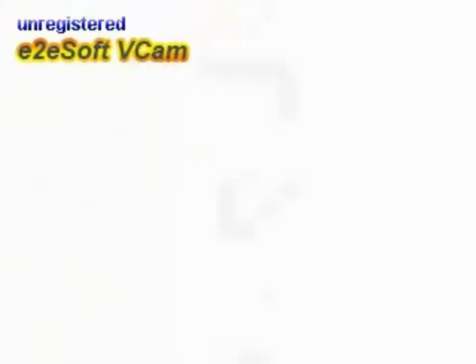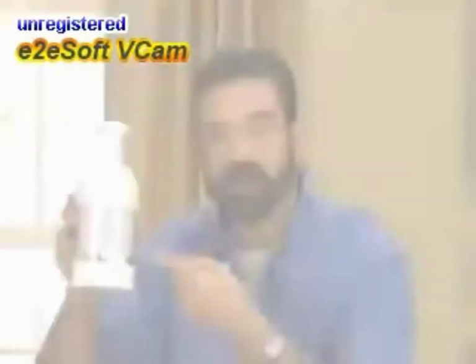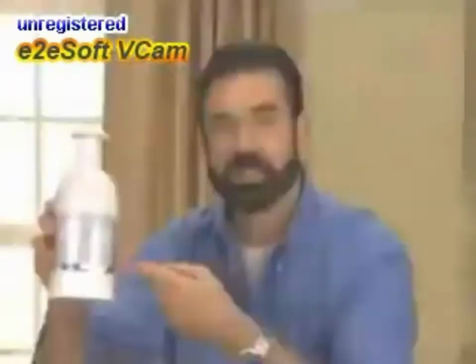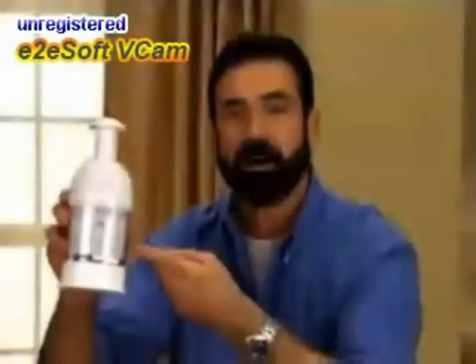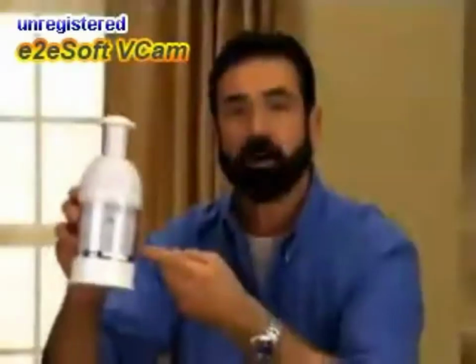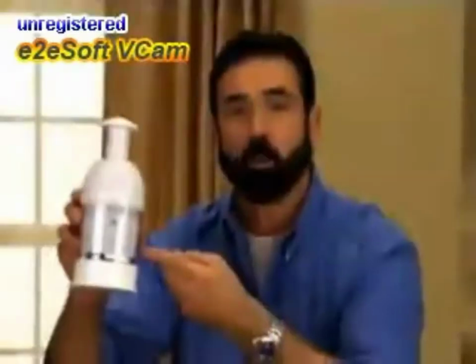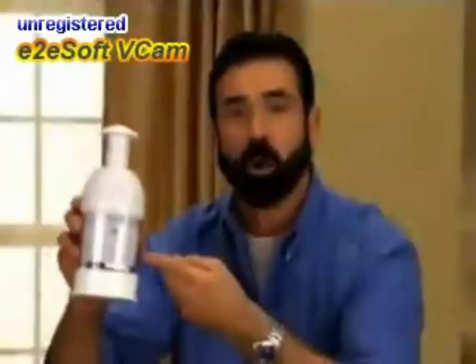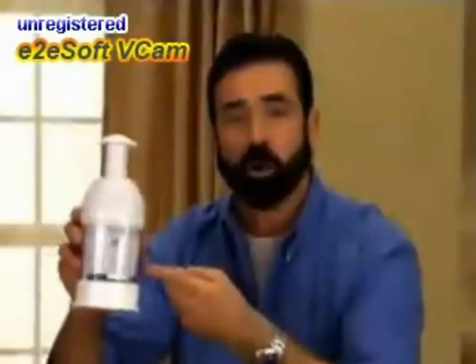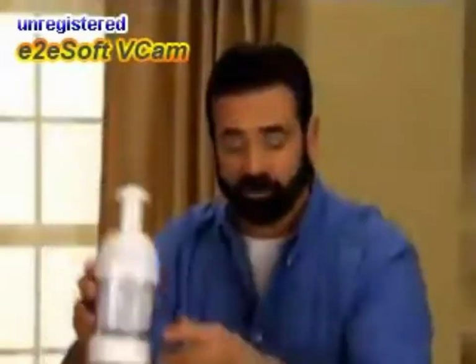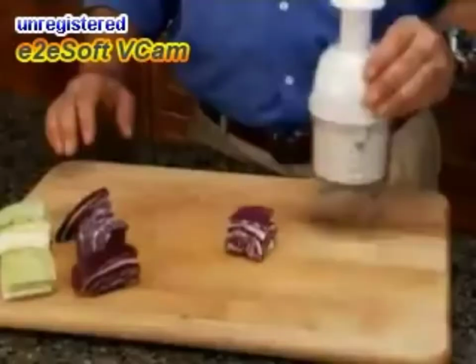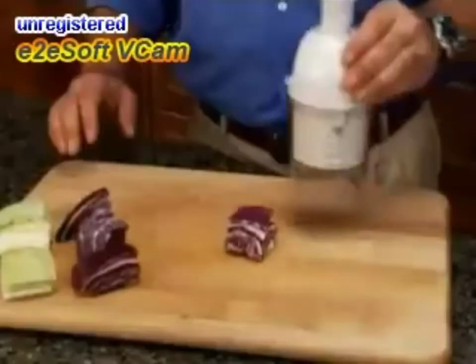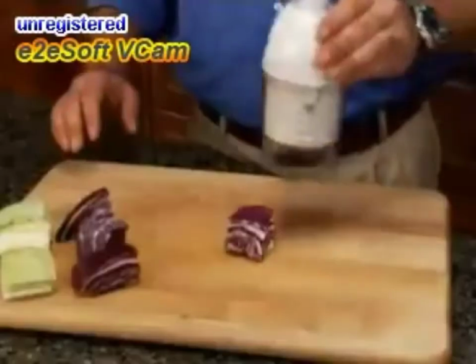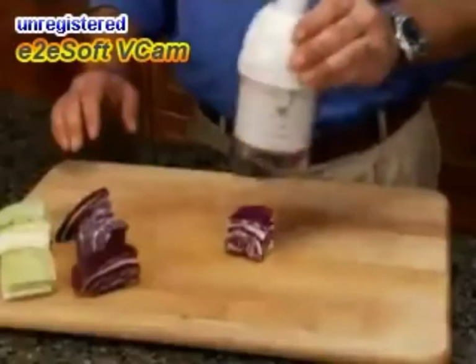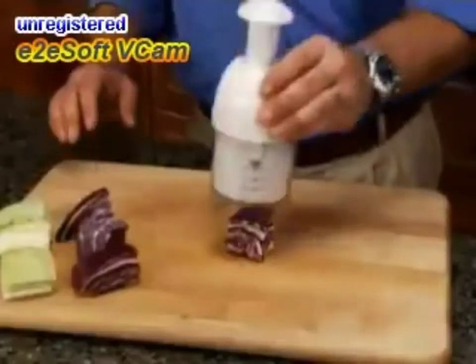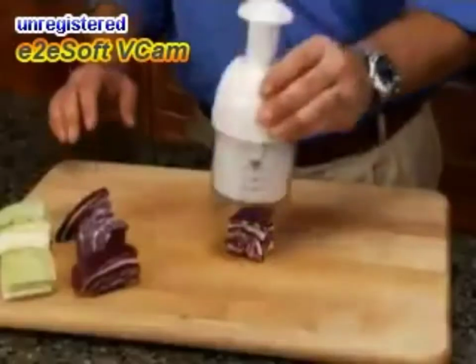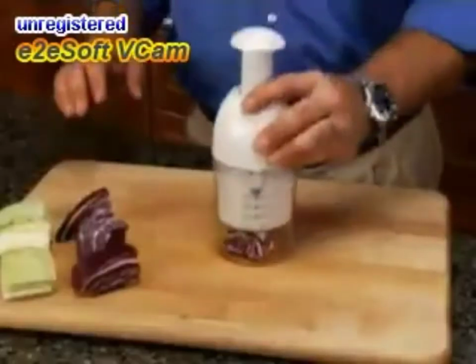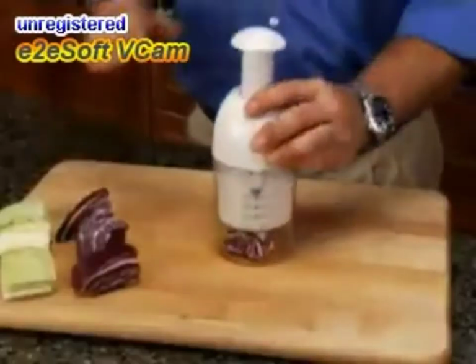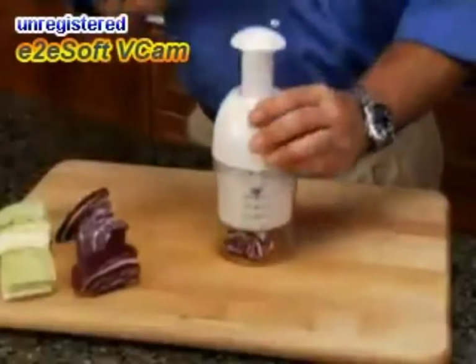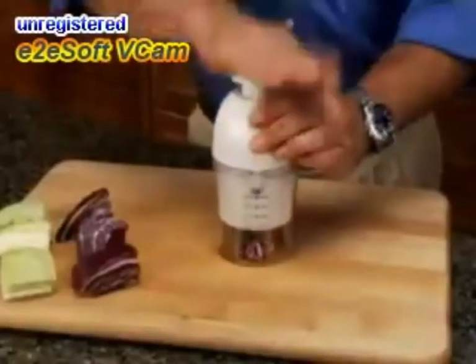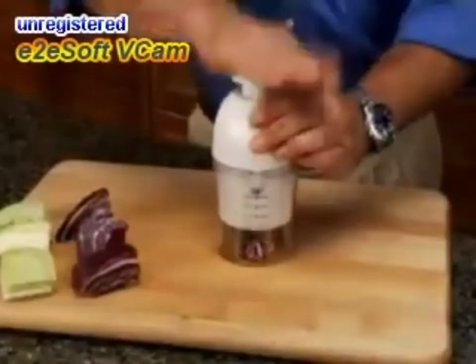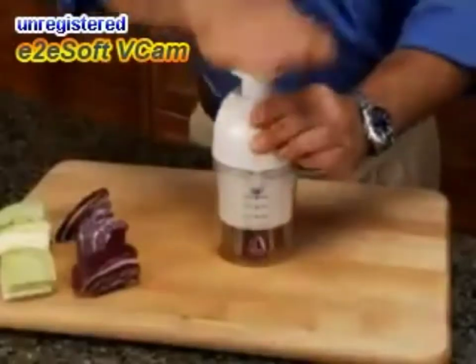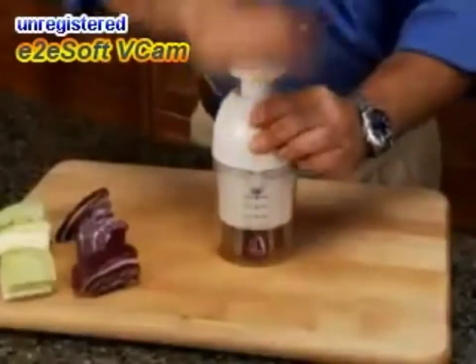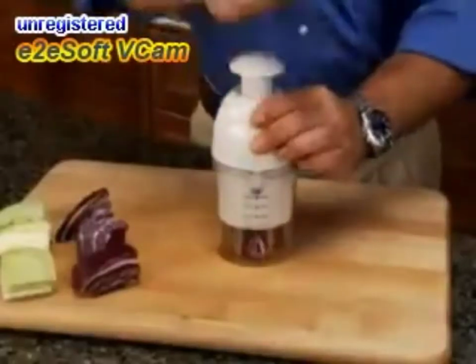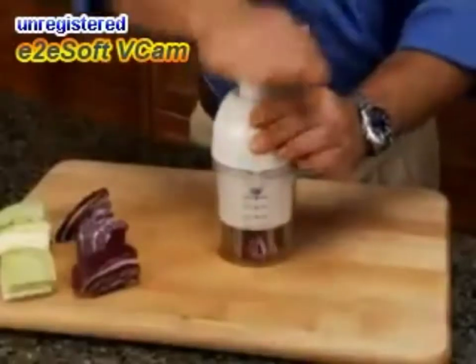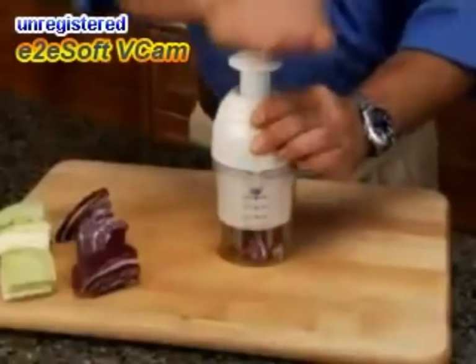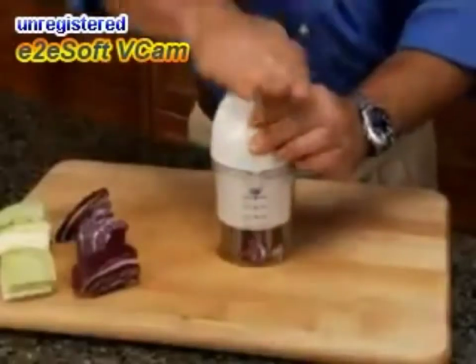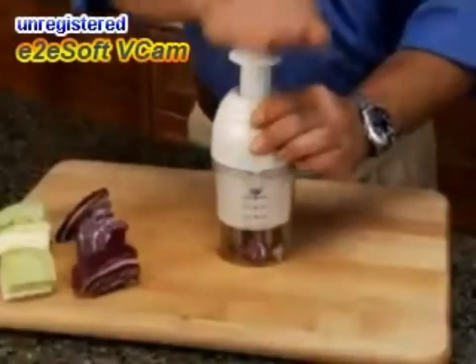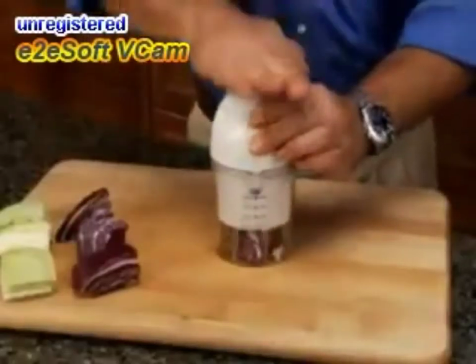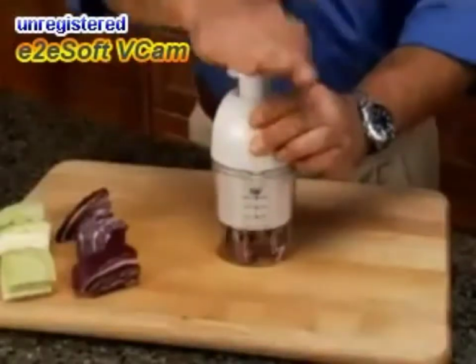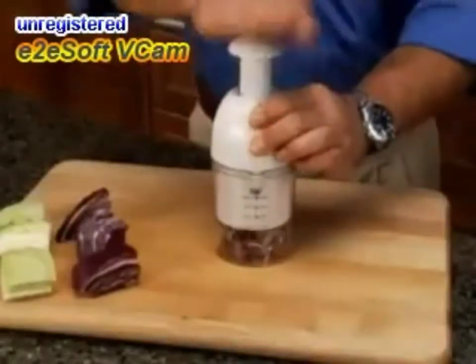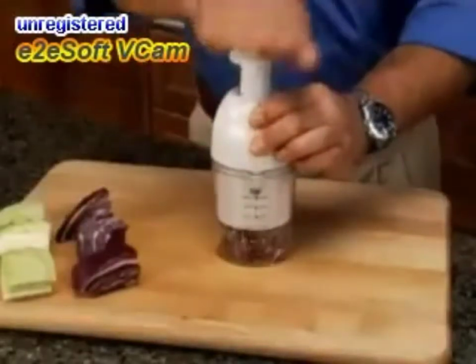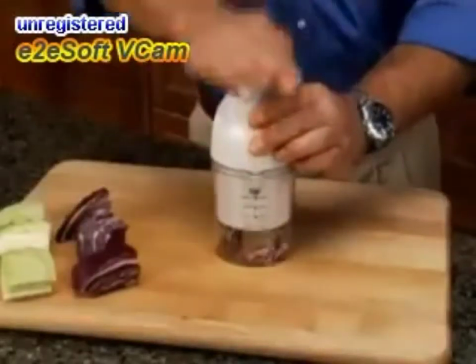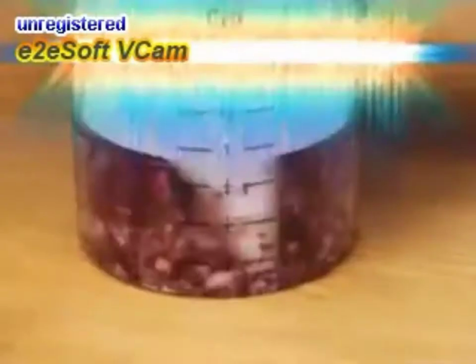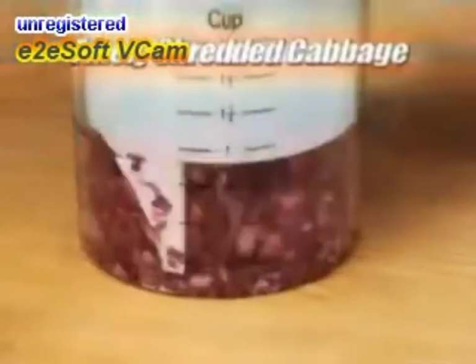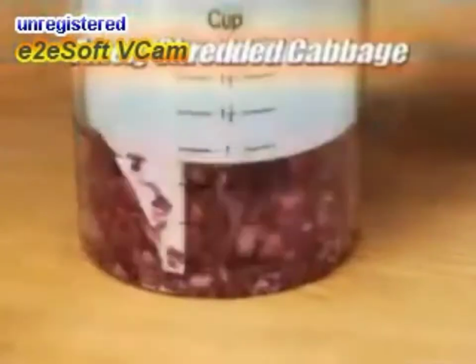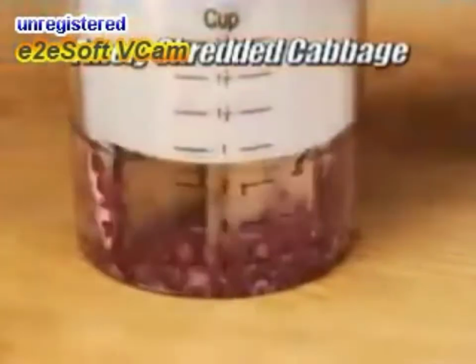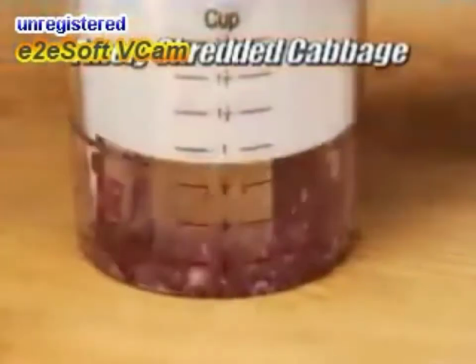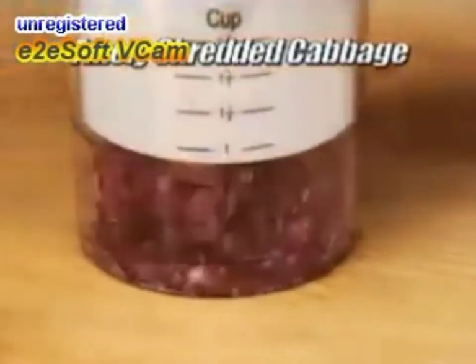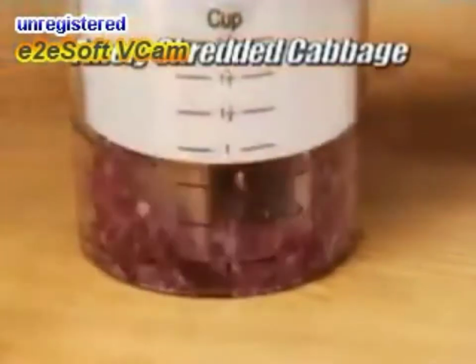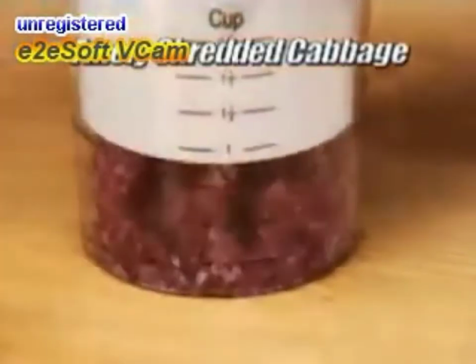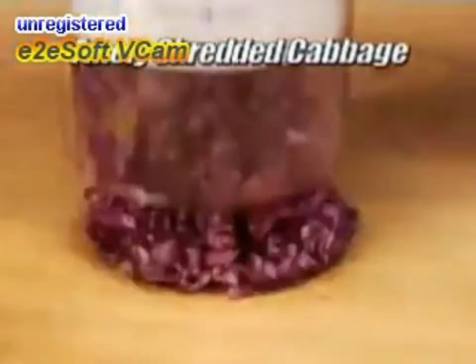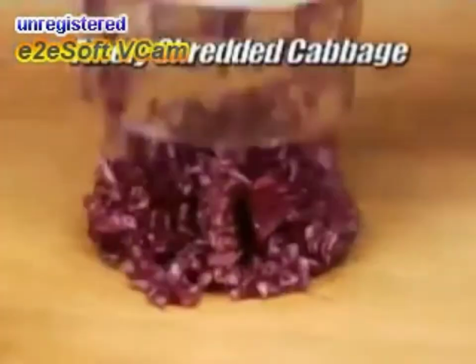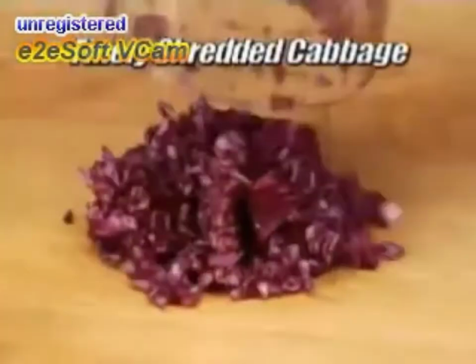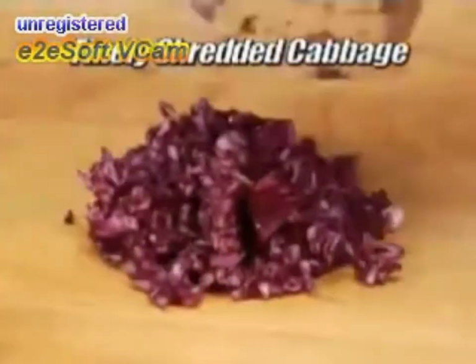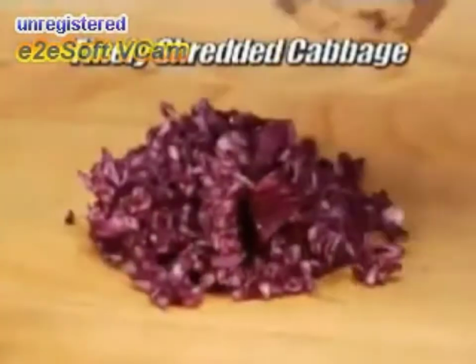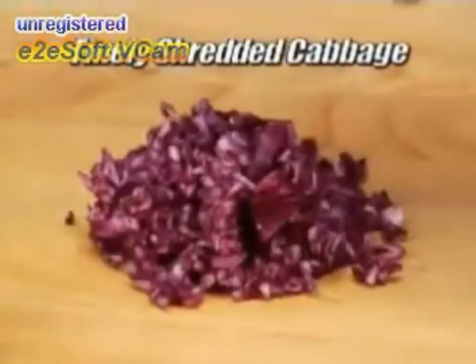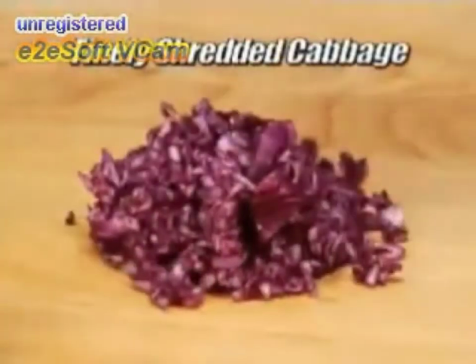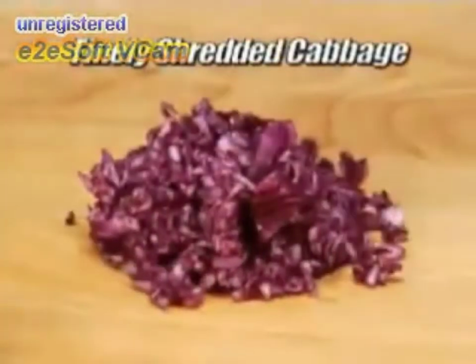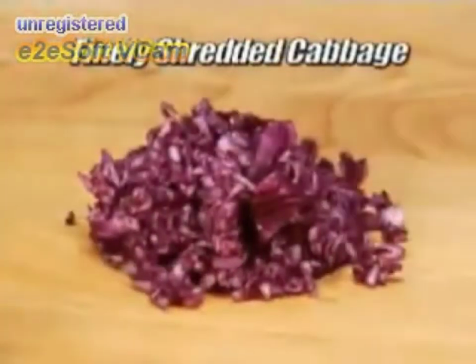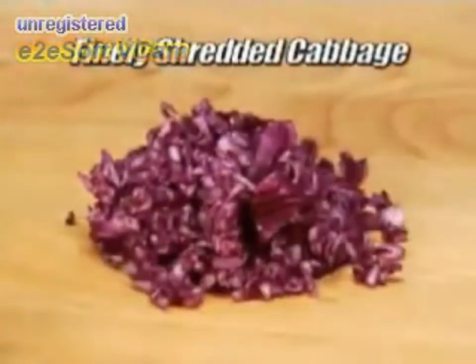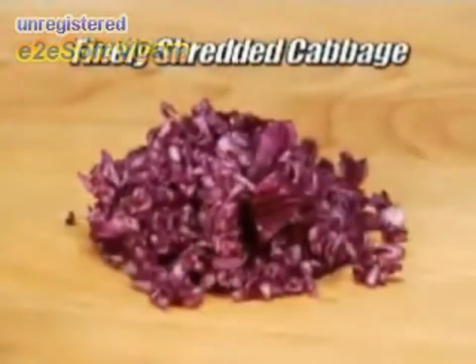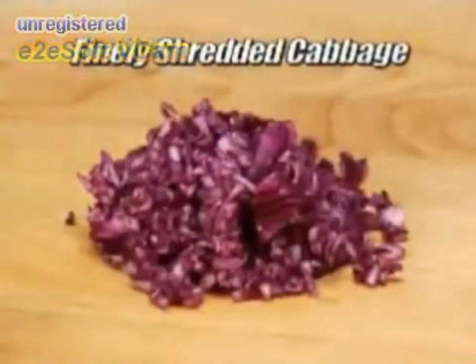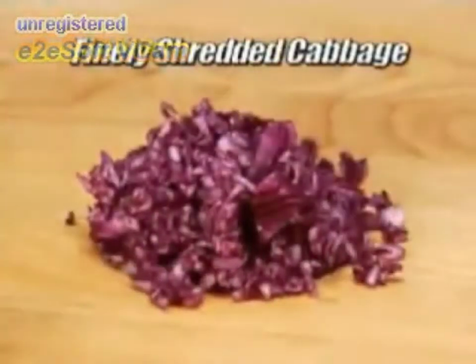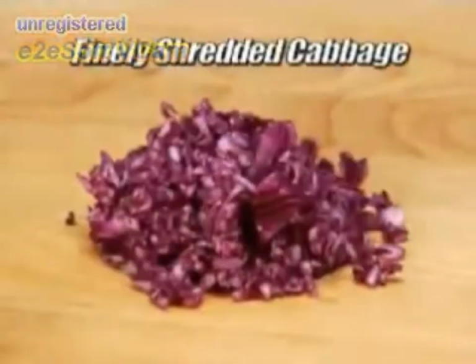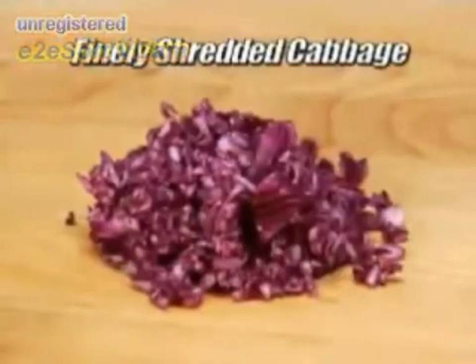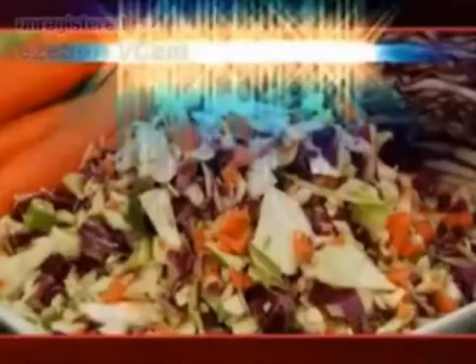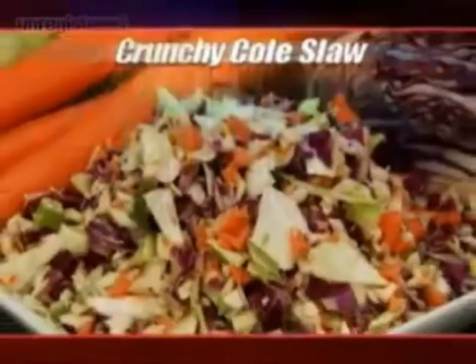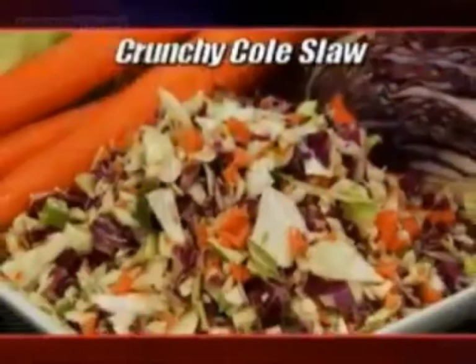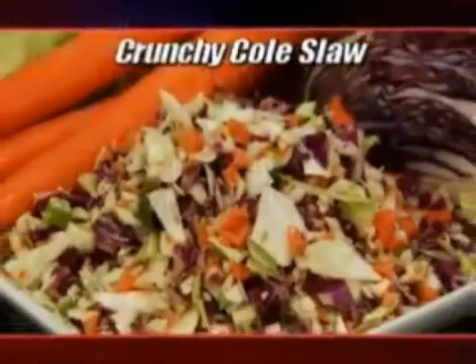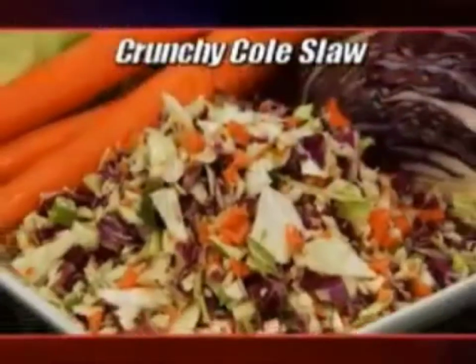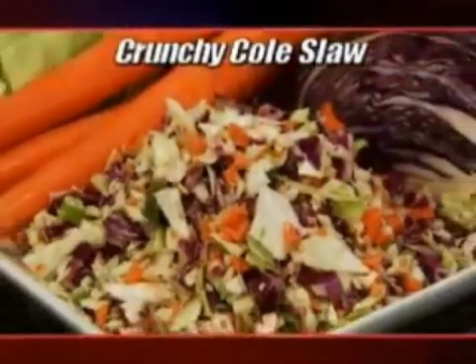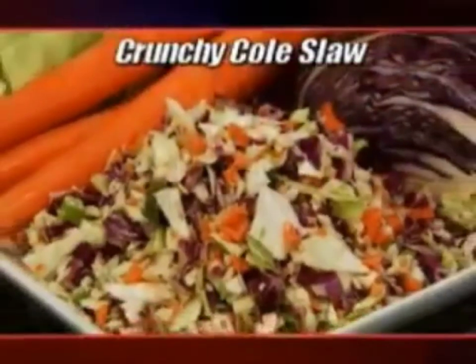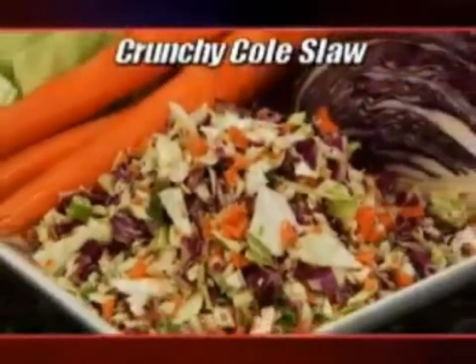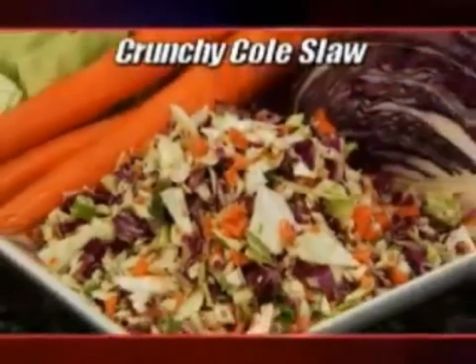Here's how it works. Just place the vegetable on the board, give it a tap, and you've got finely shredded cabbage in seconds for crunchy coleslaw.